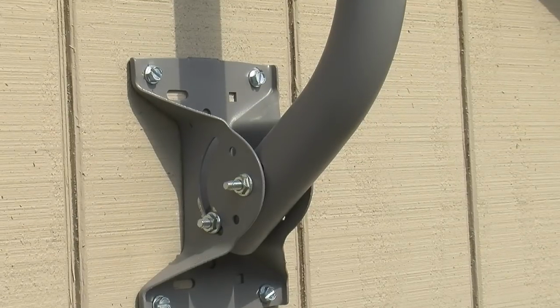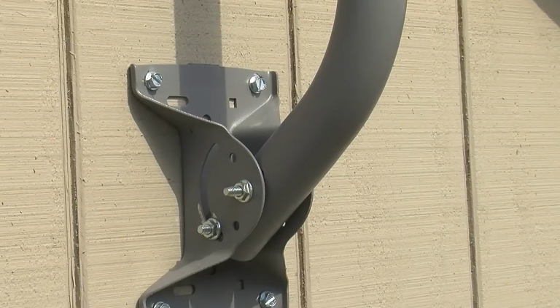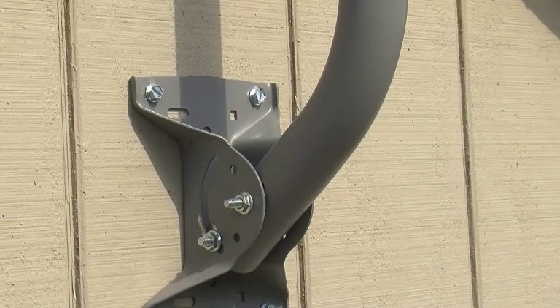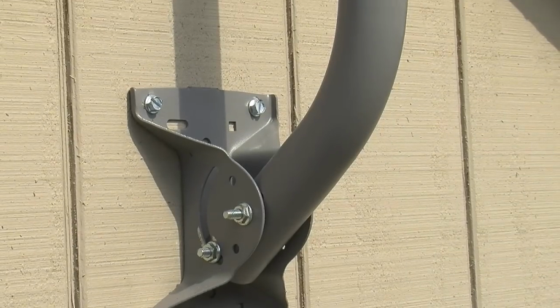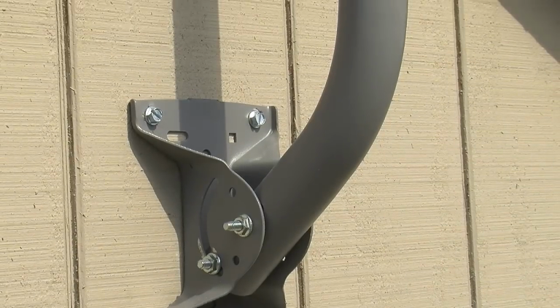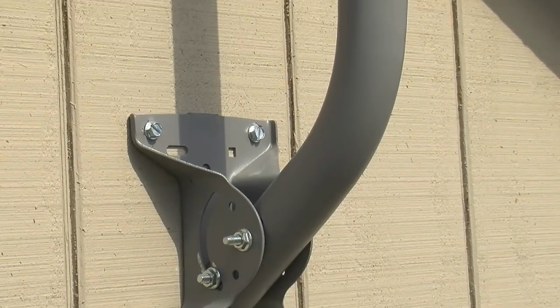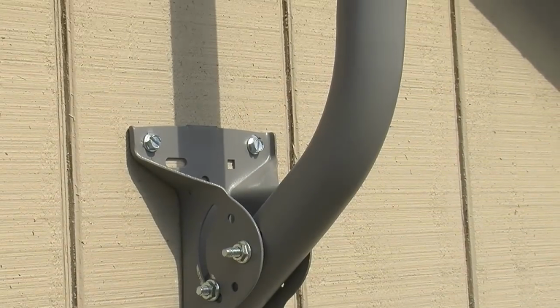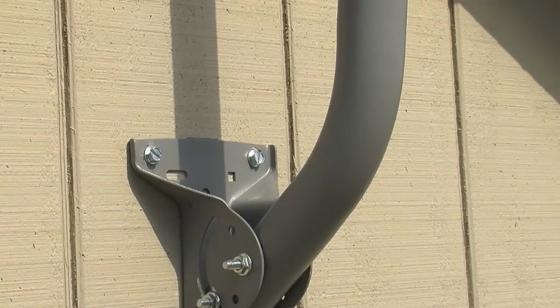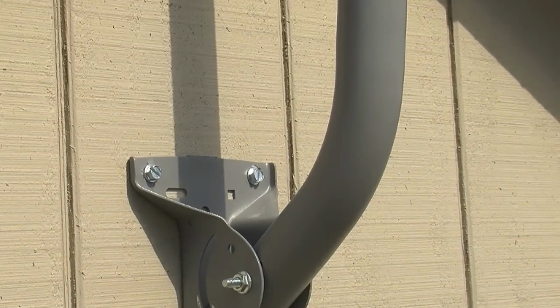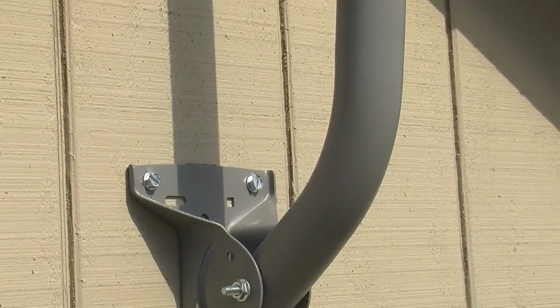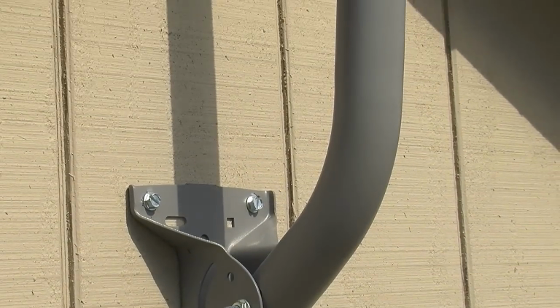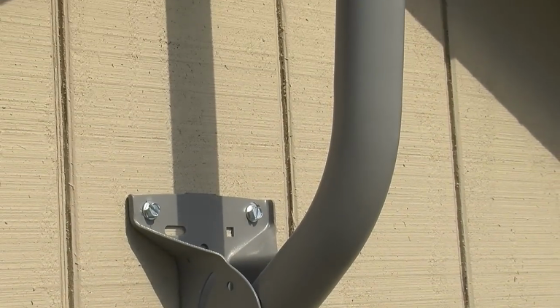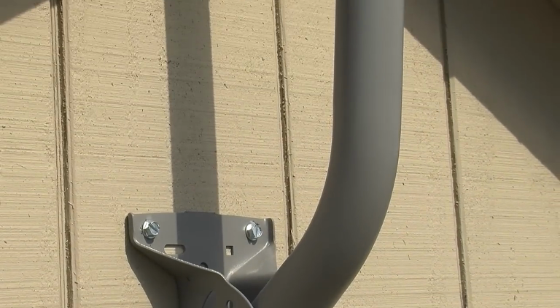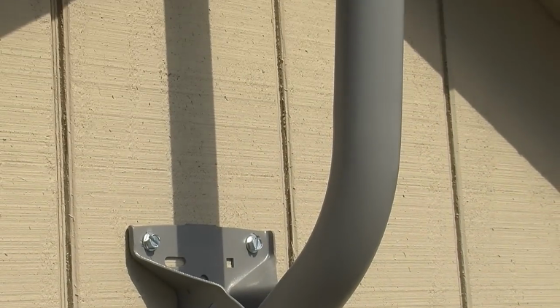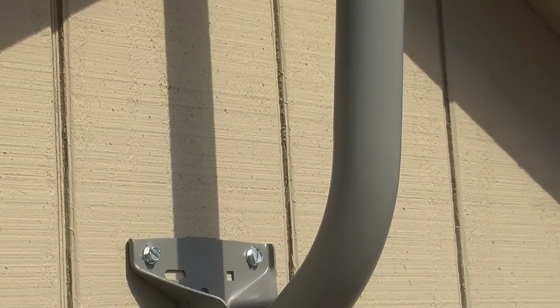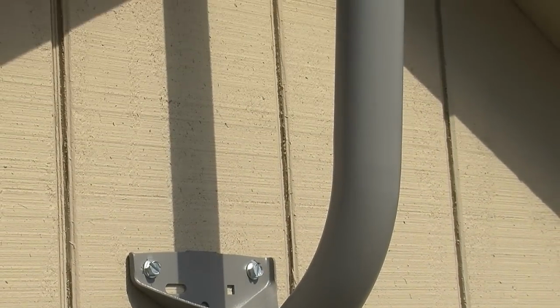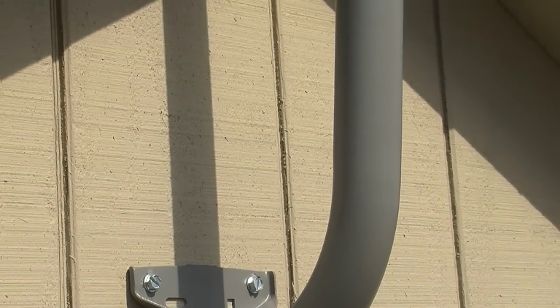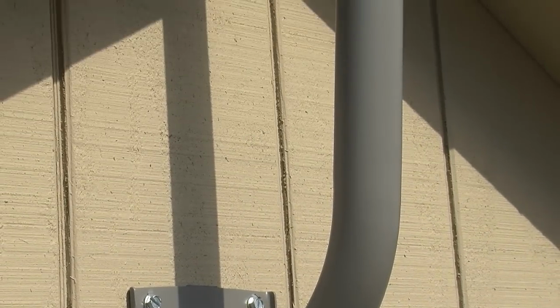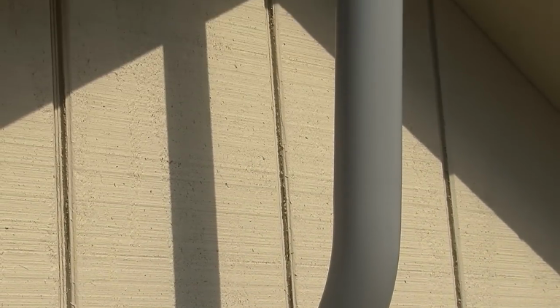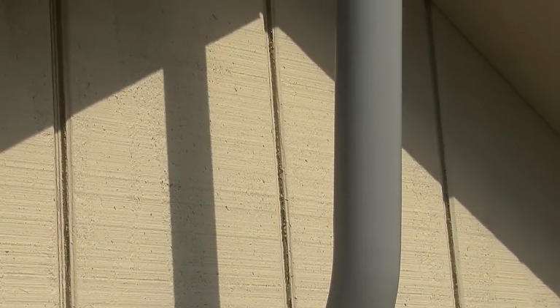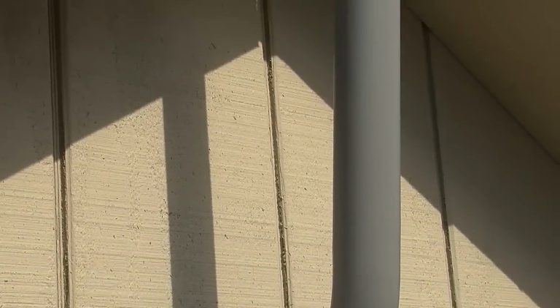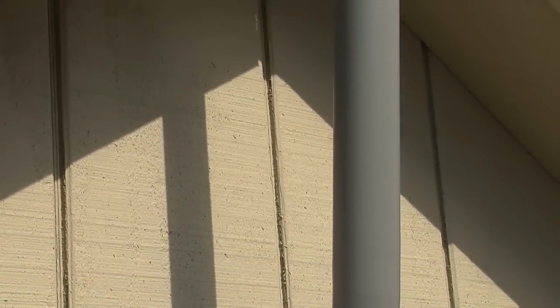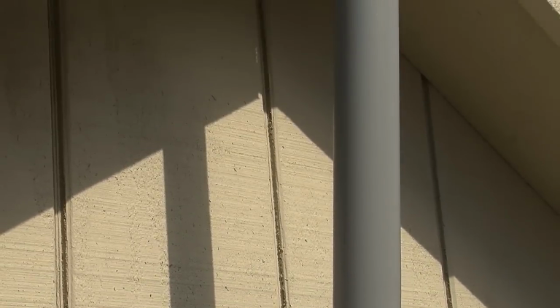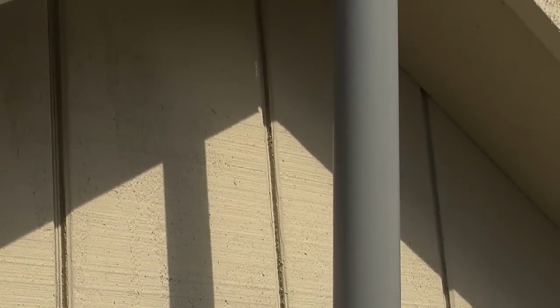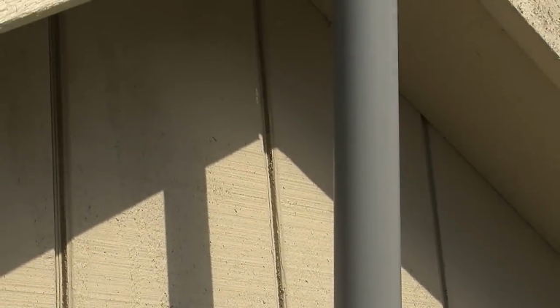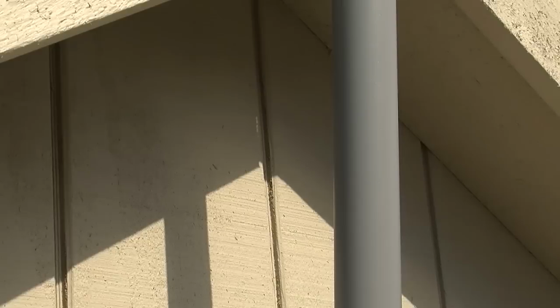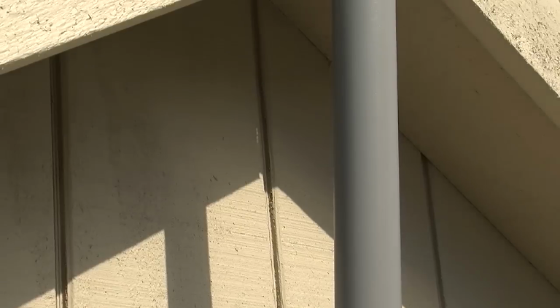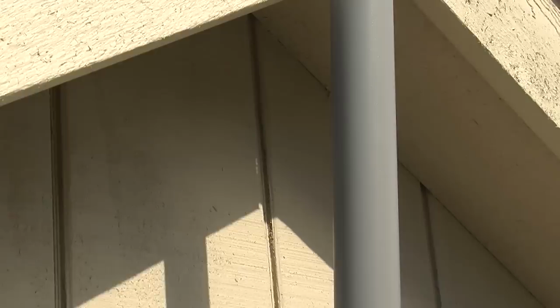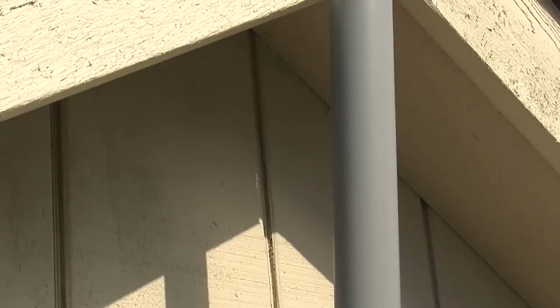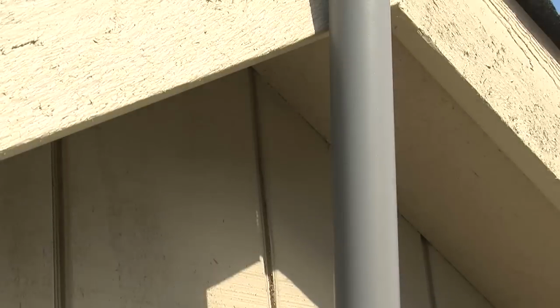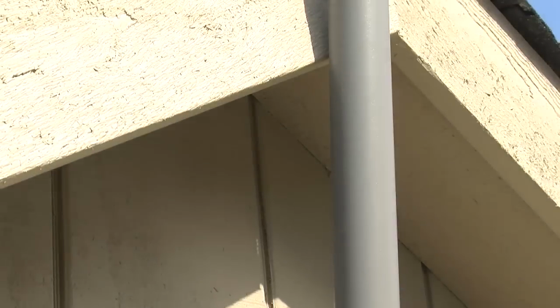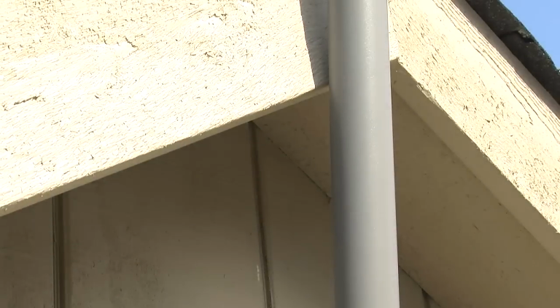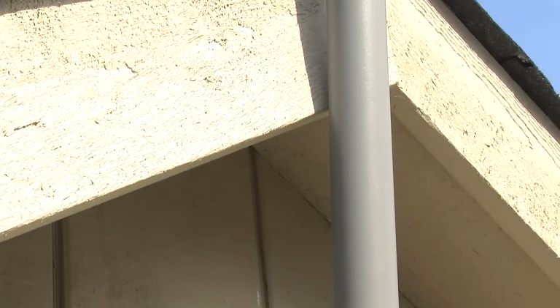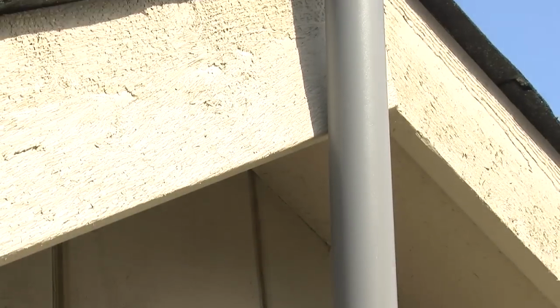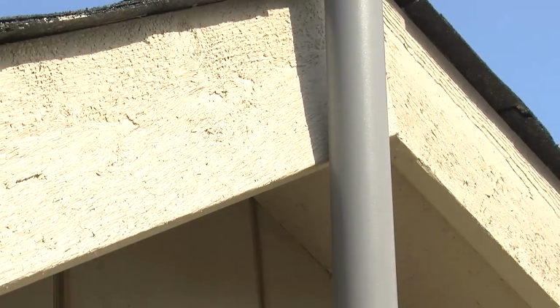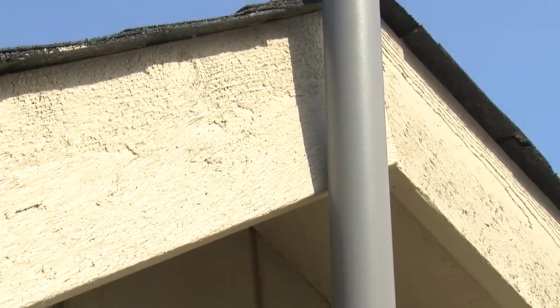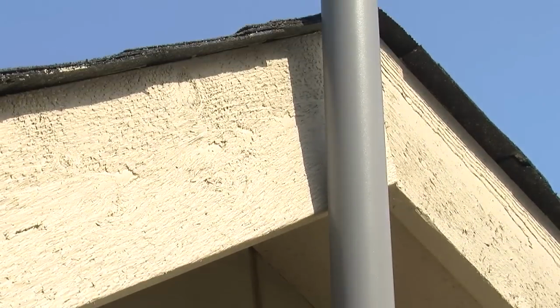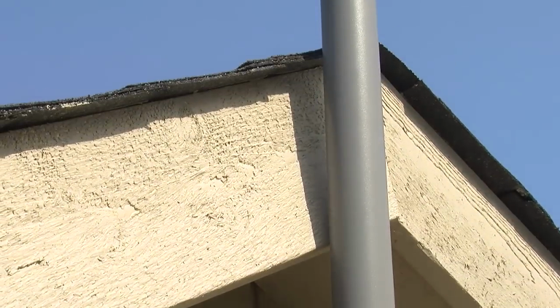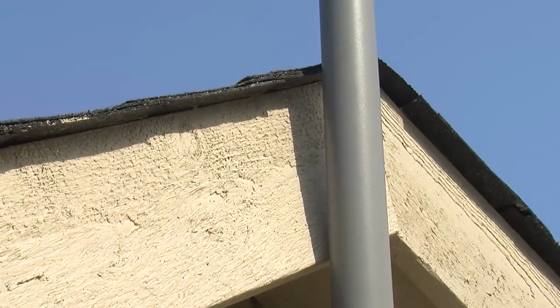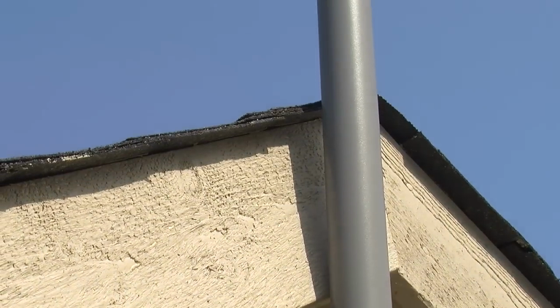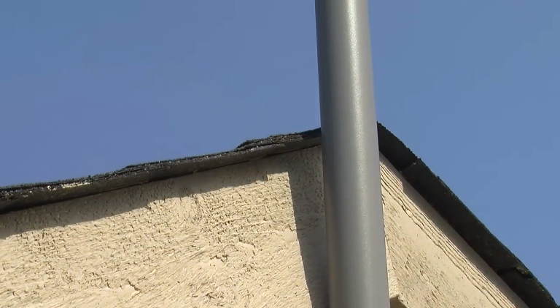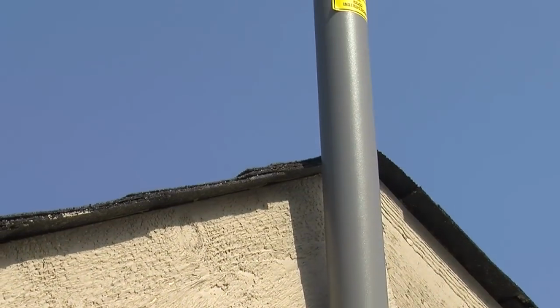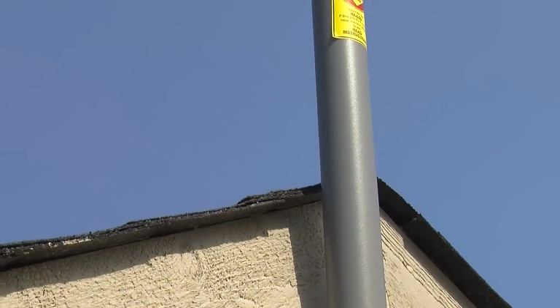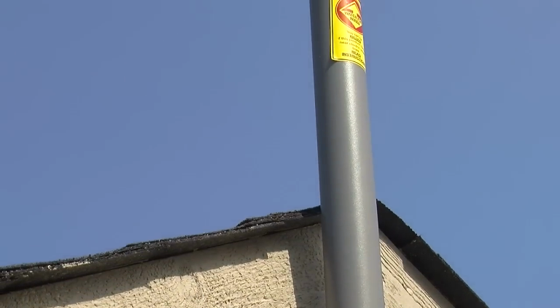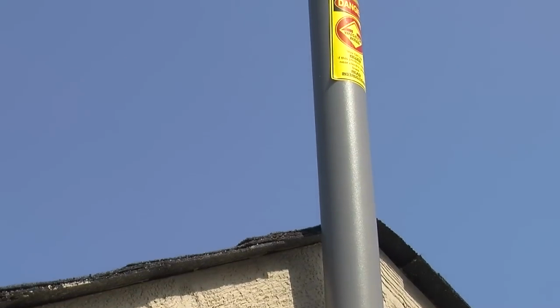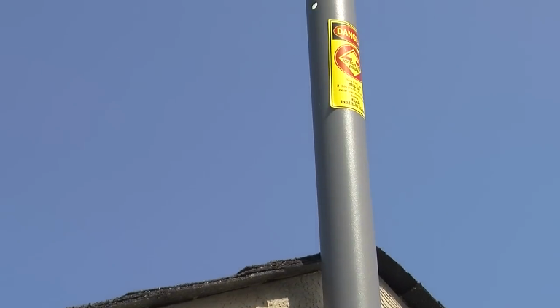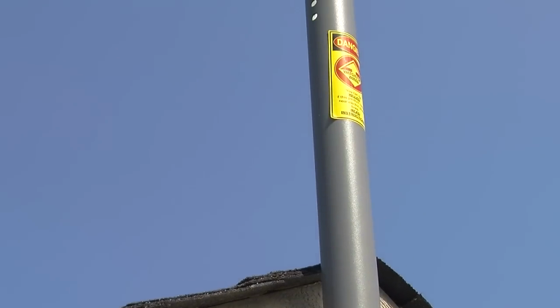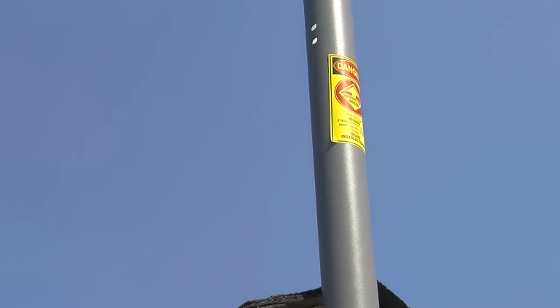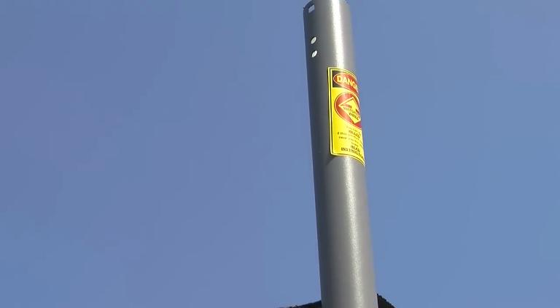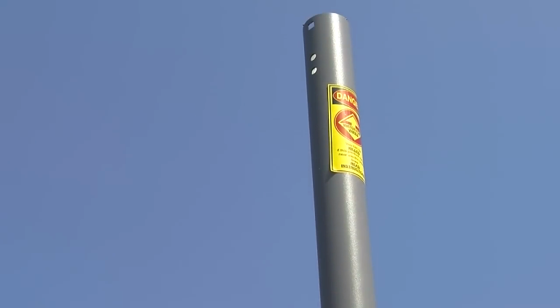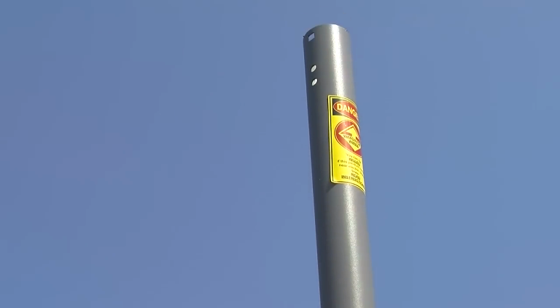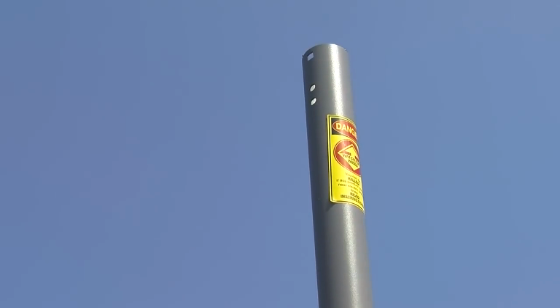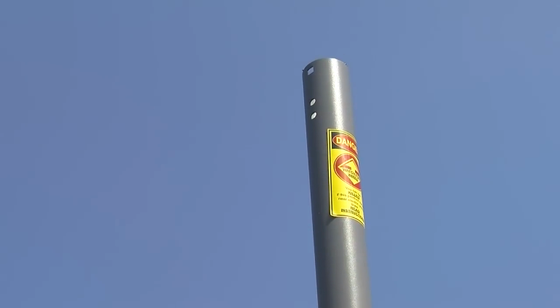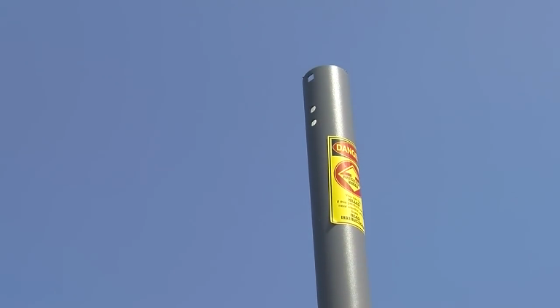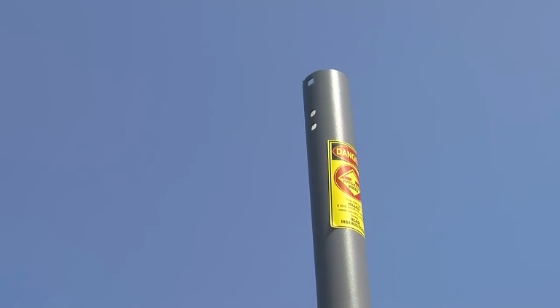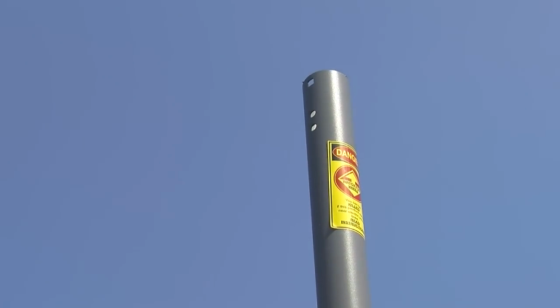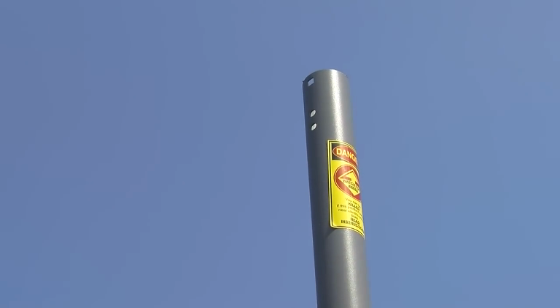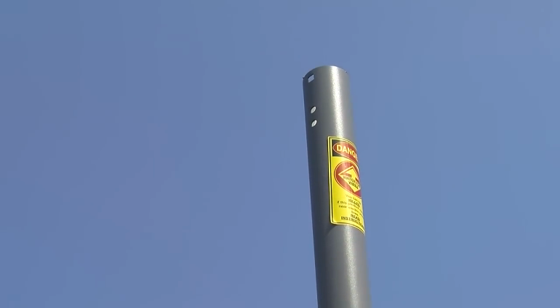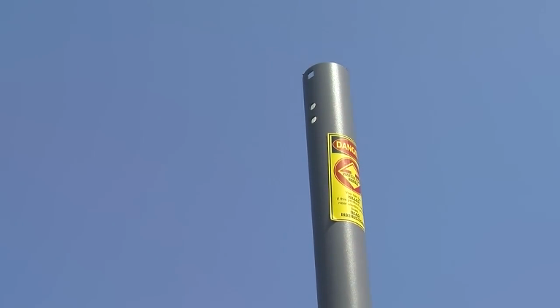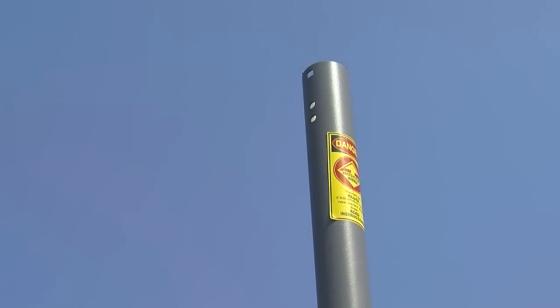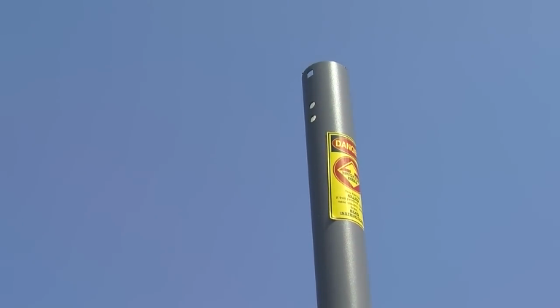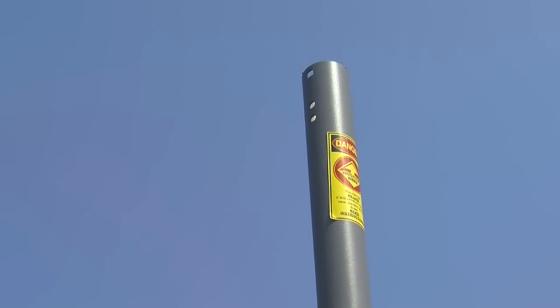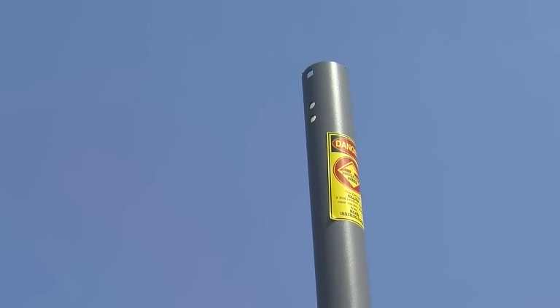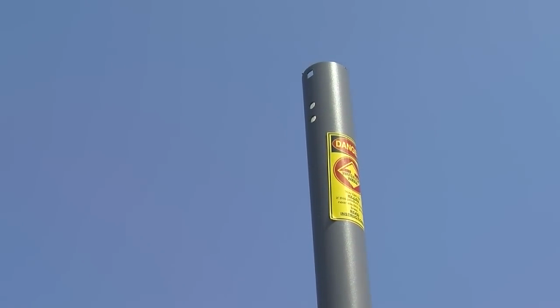The J-Mount's great for TV antennas, cell phone antennas, satellite dishes, and Wi-Fi antennas.